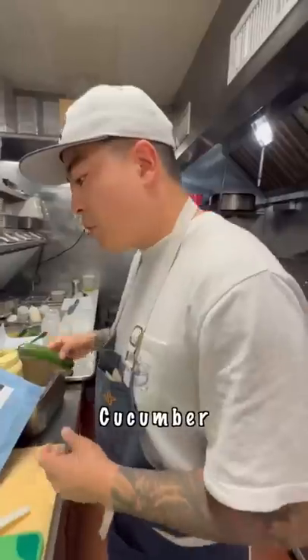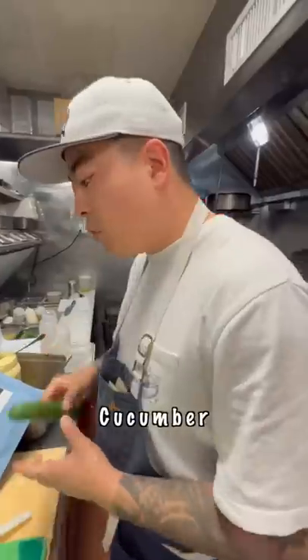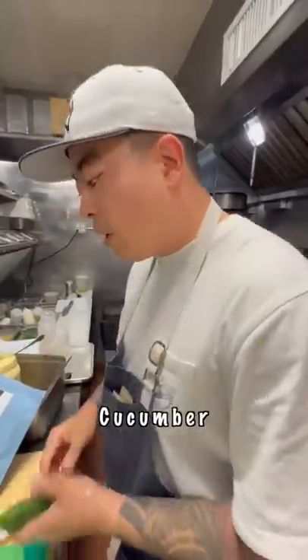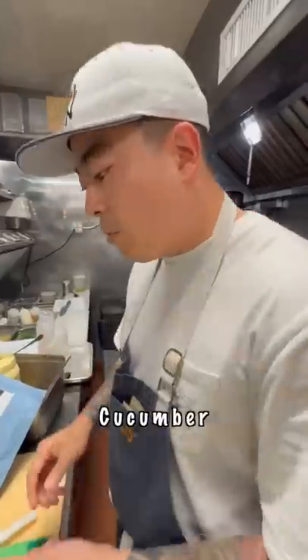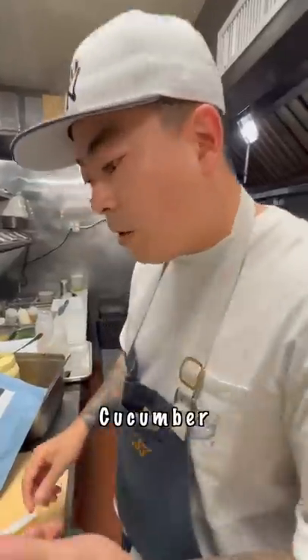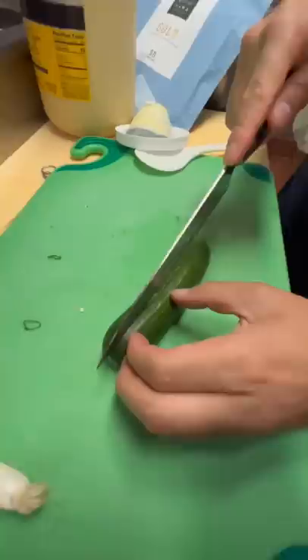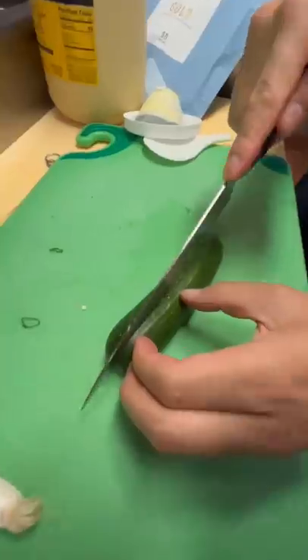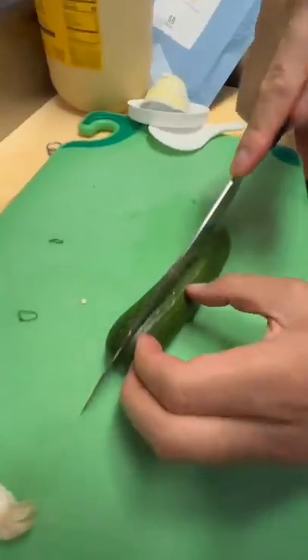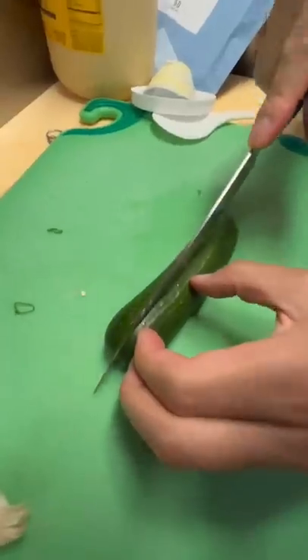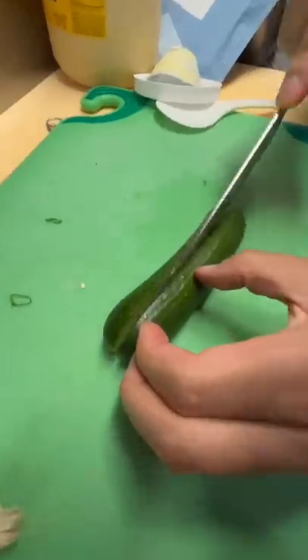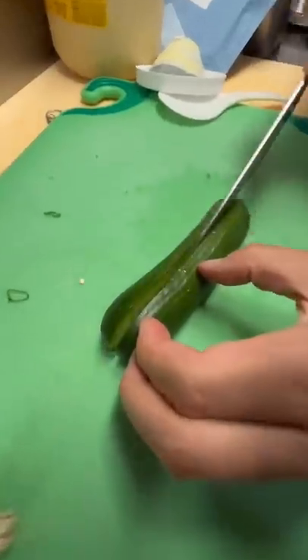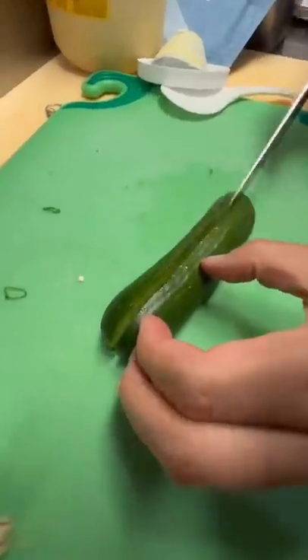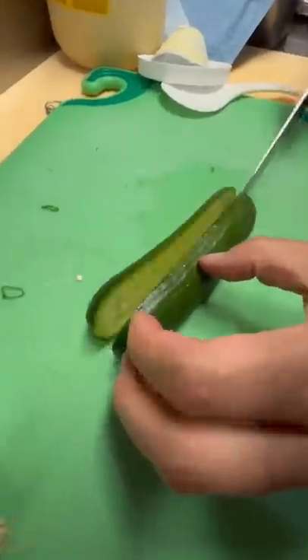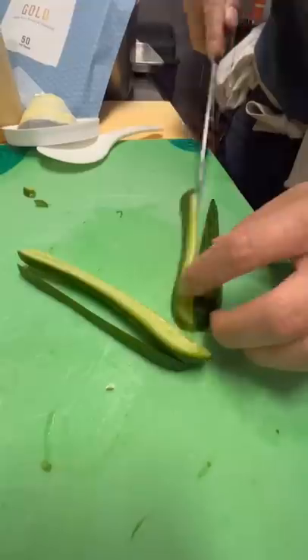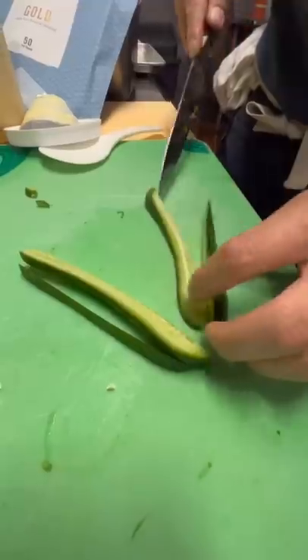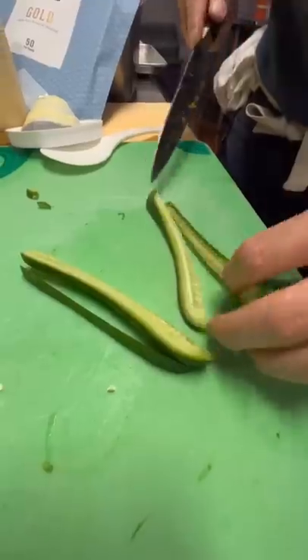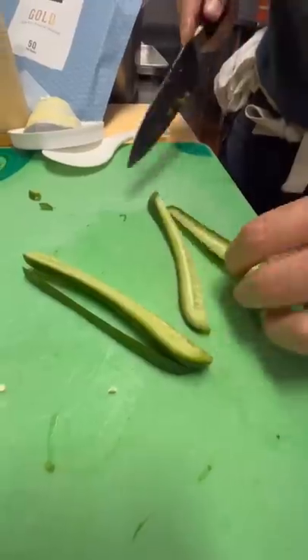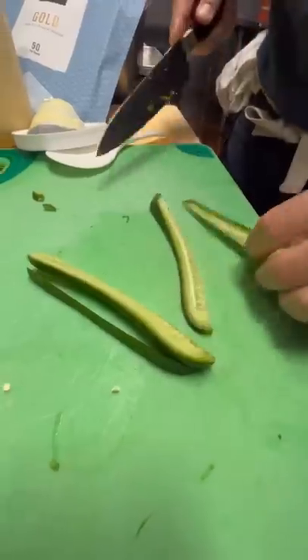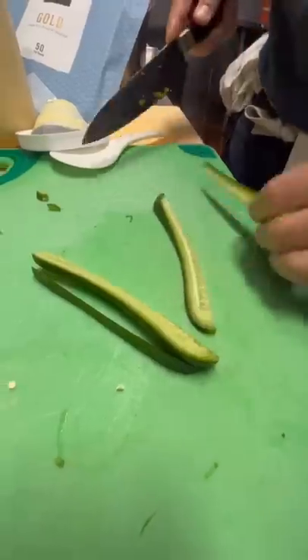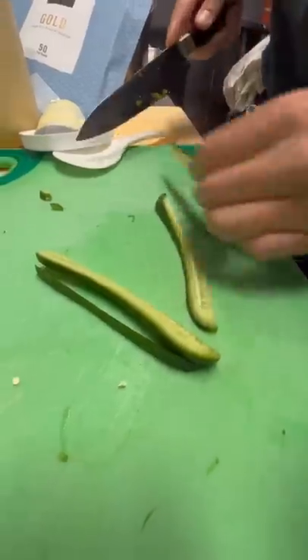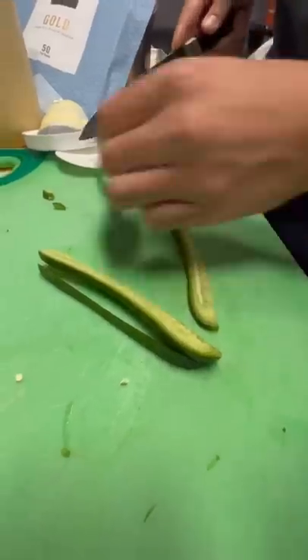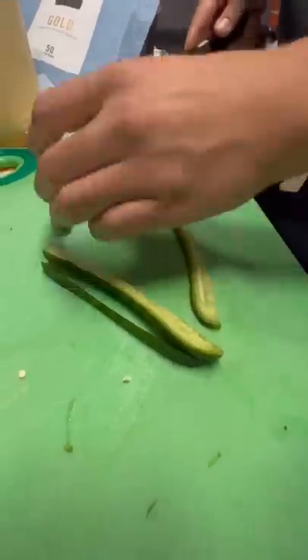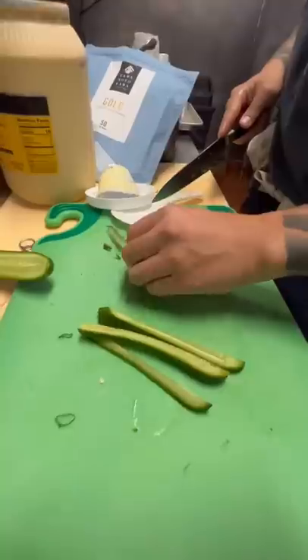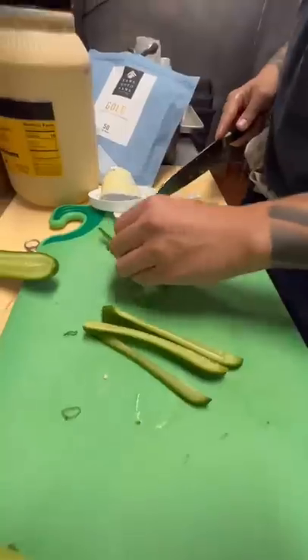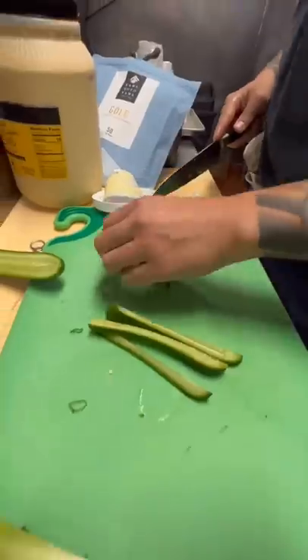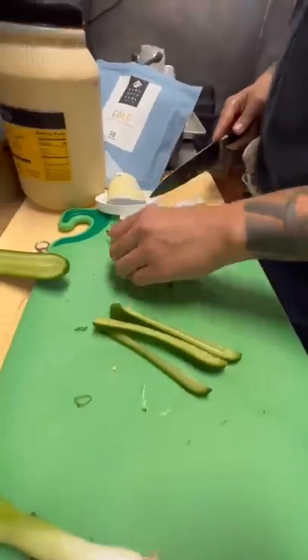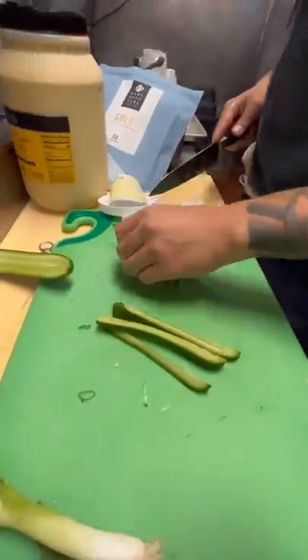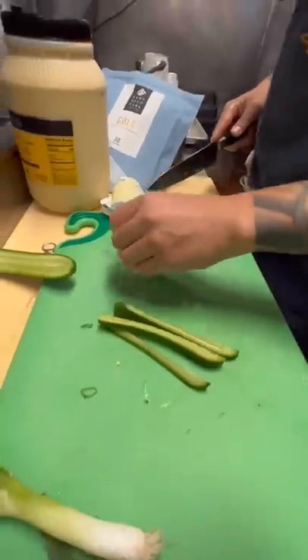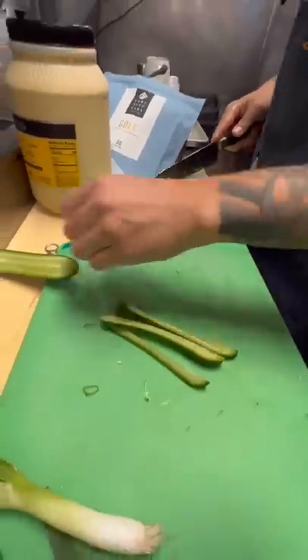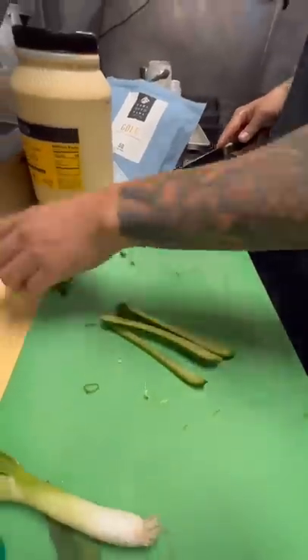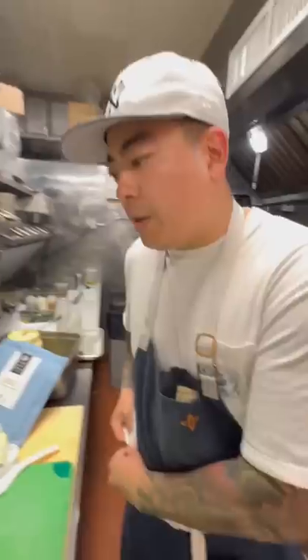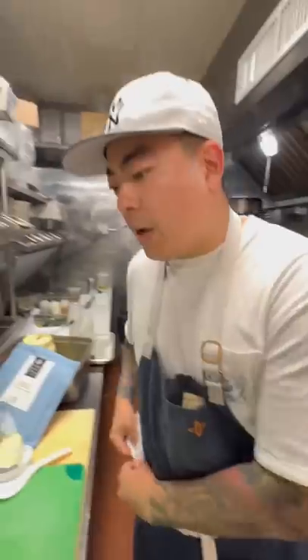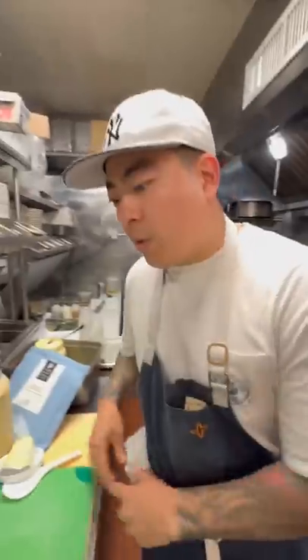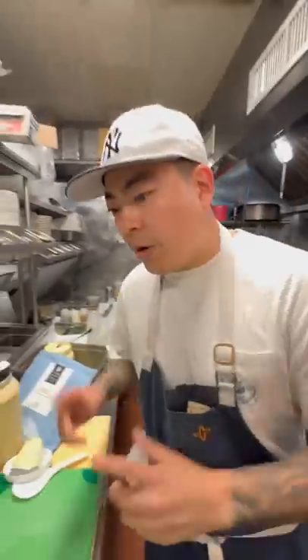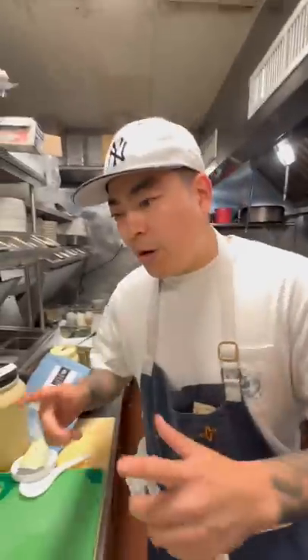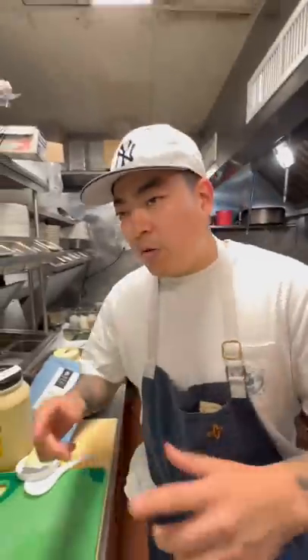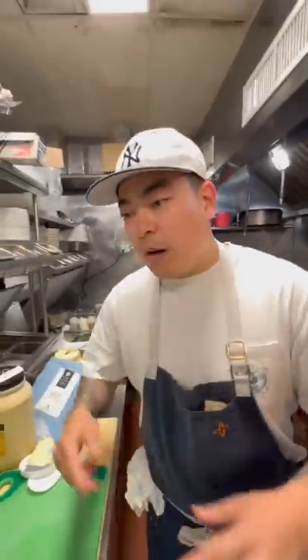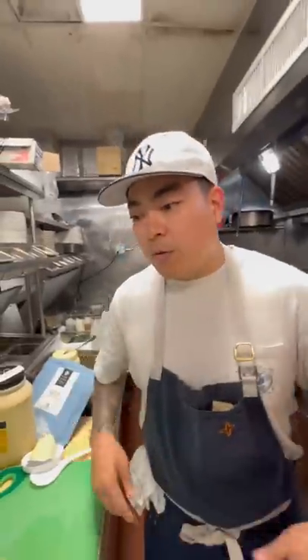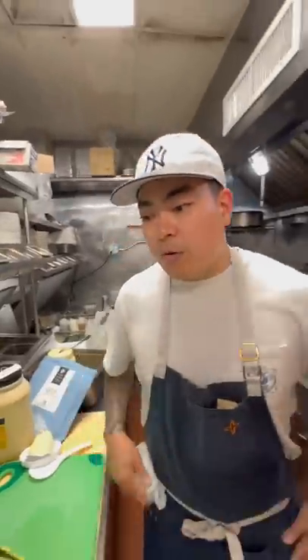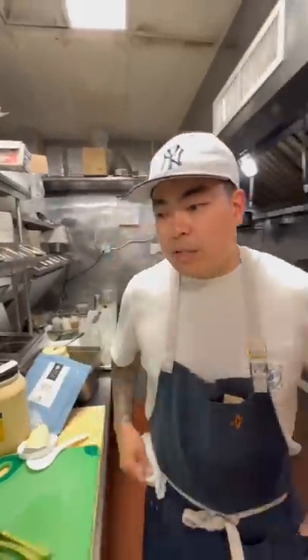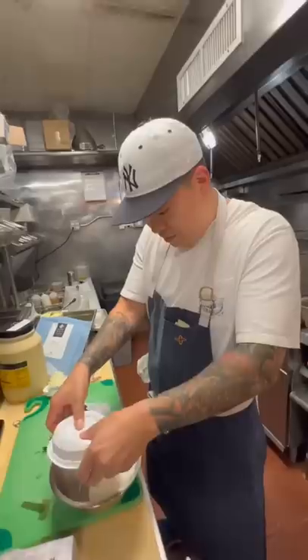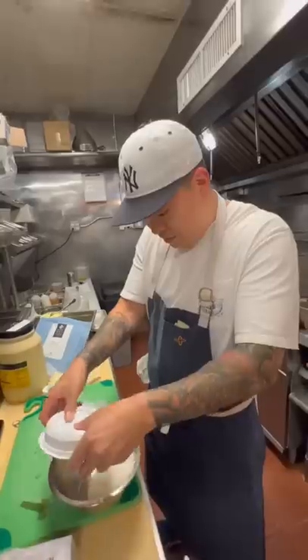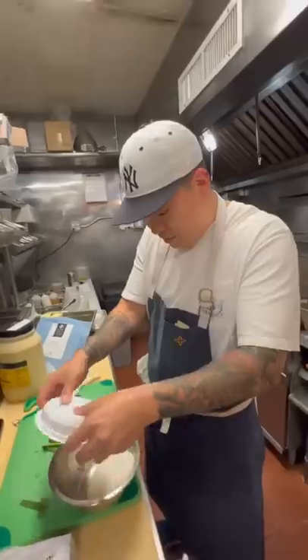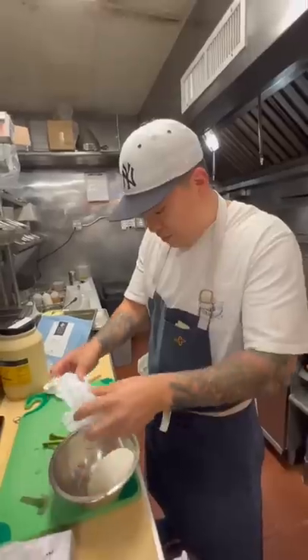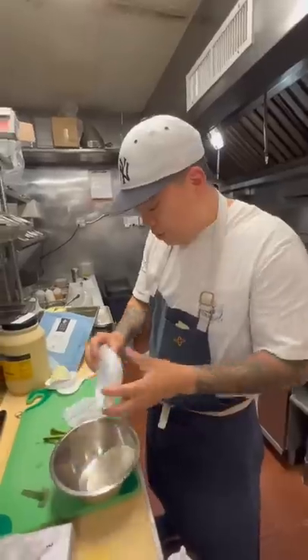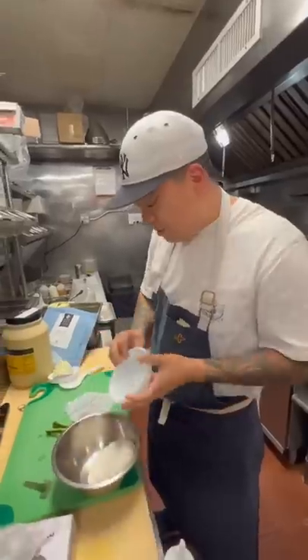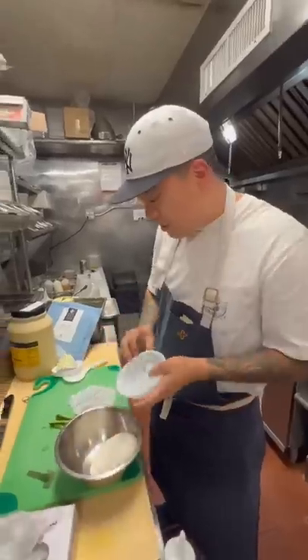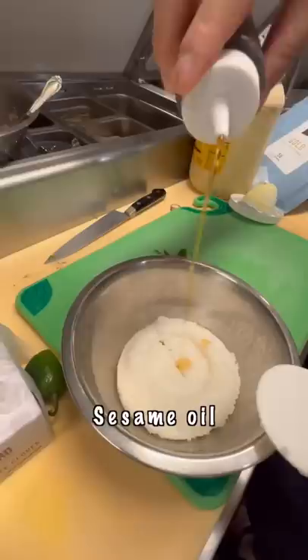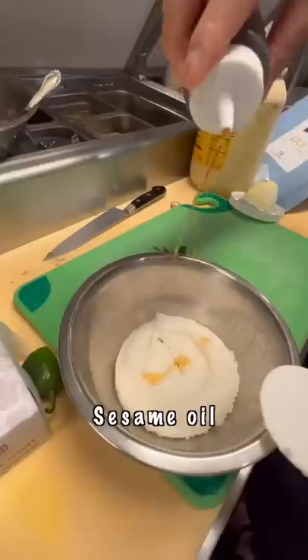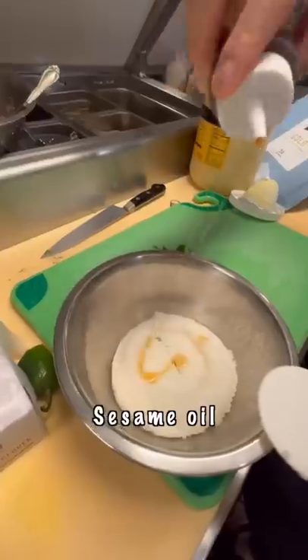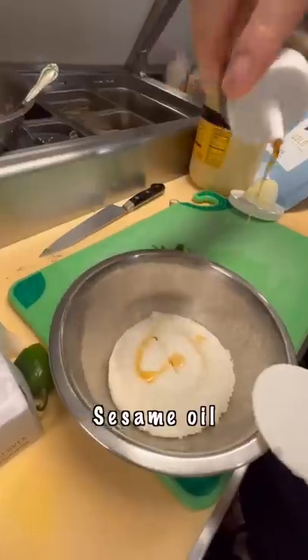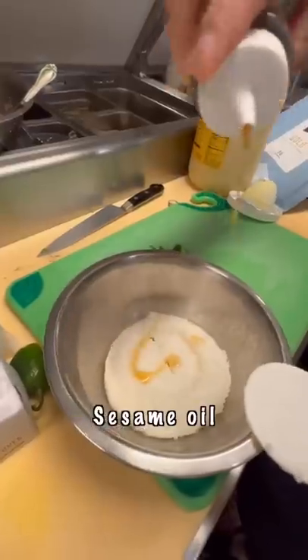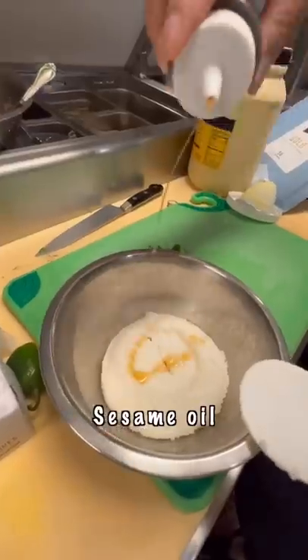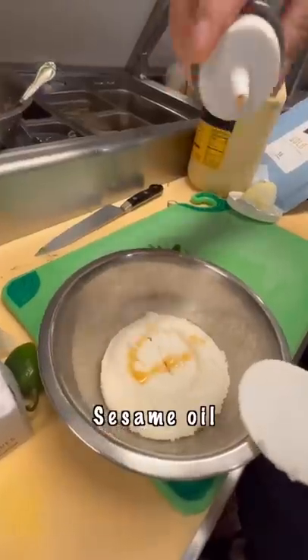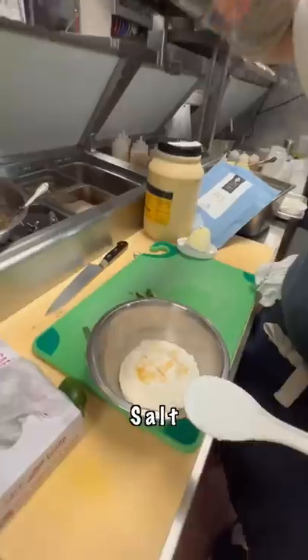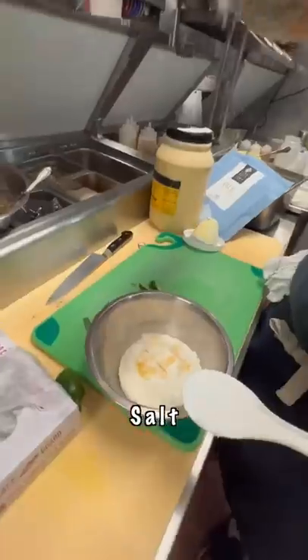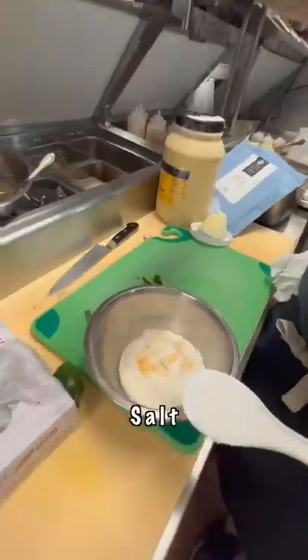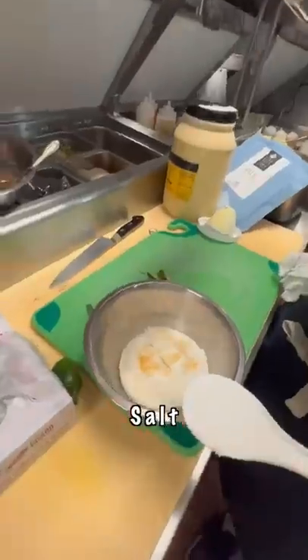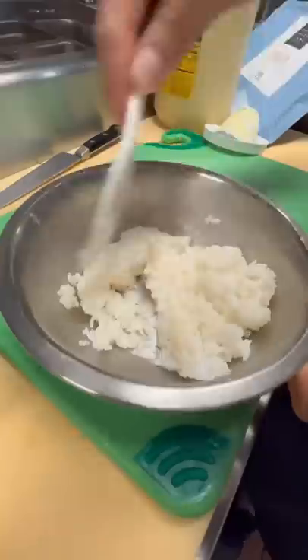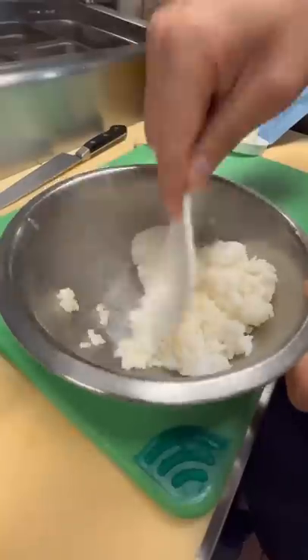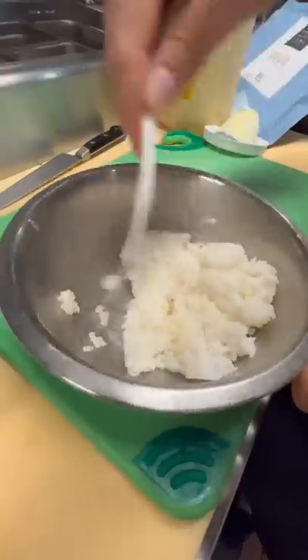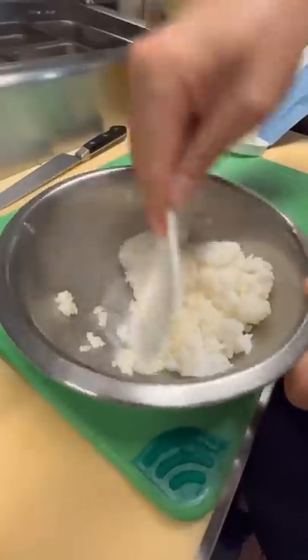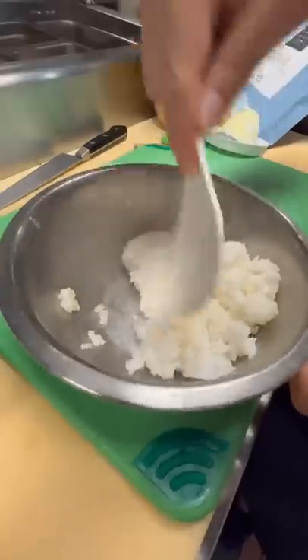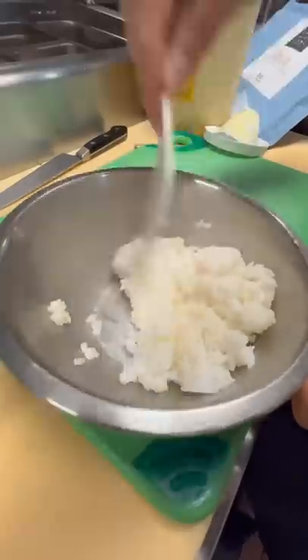Cucumber. This is just for a crunch element. Now we're going to grab the rice. It goes in. Sesame oil. Salt. Just mix that up.